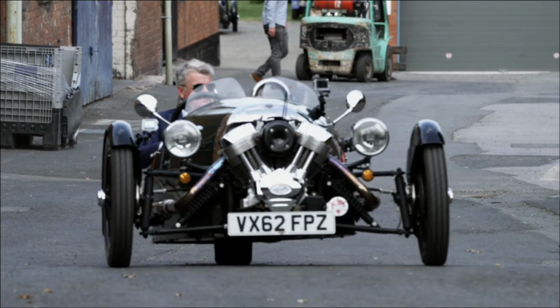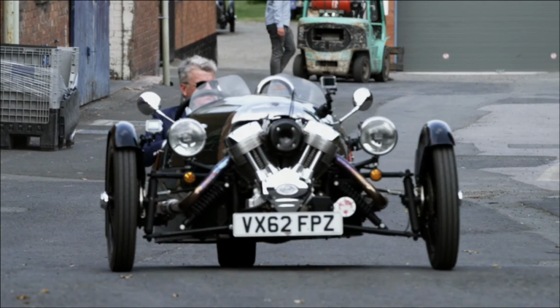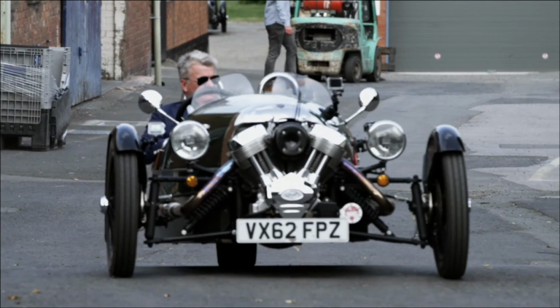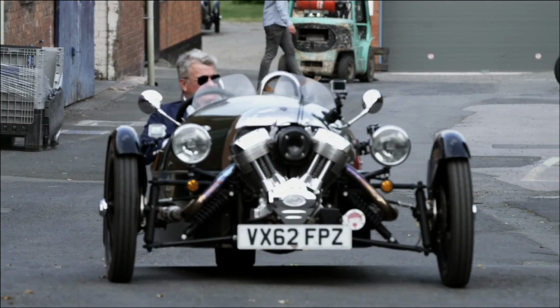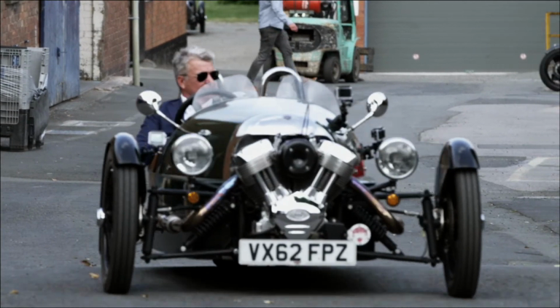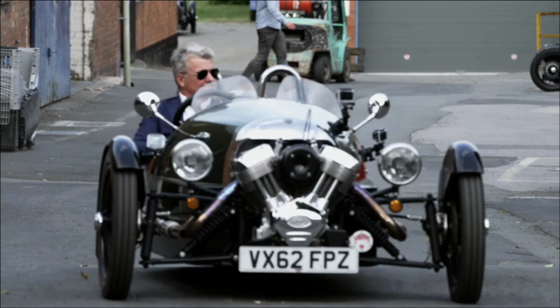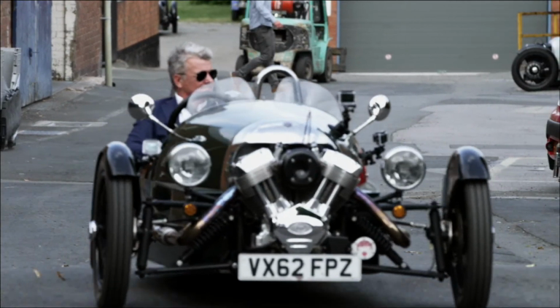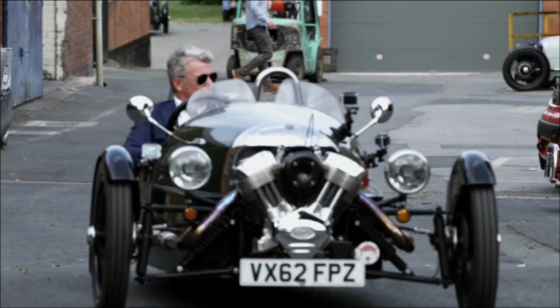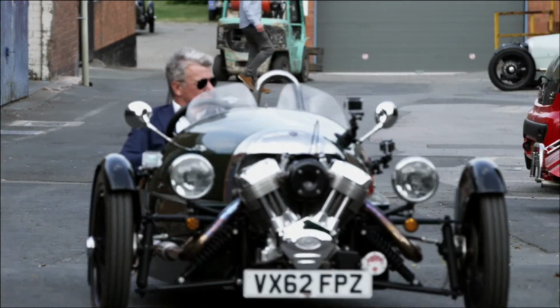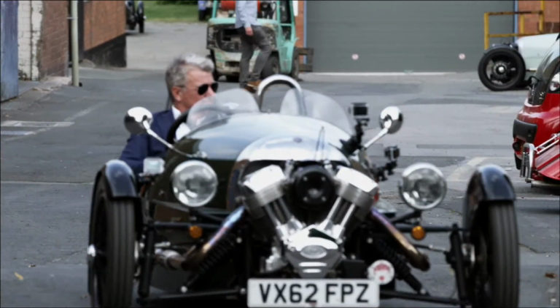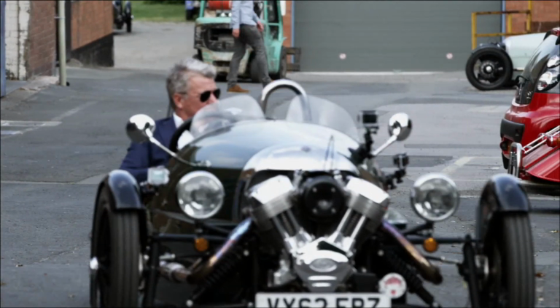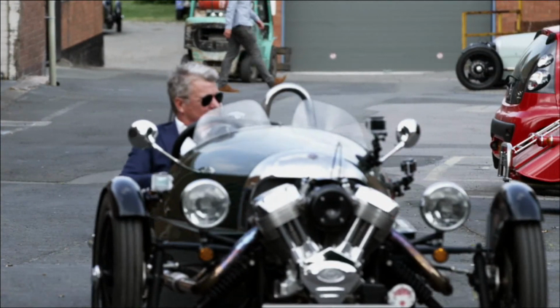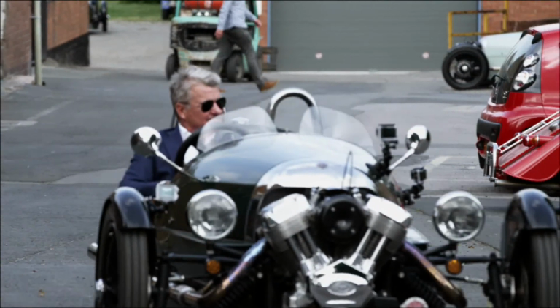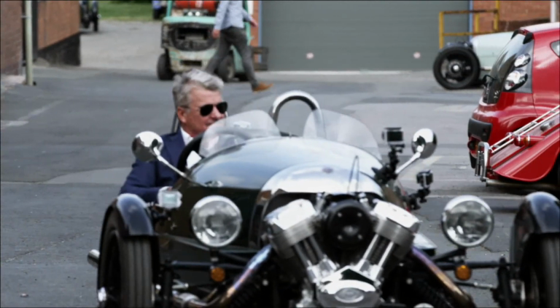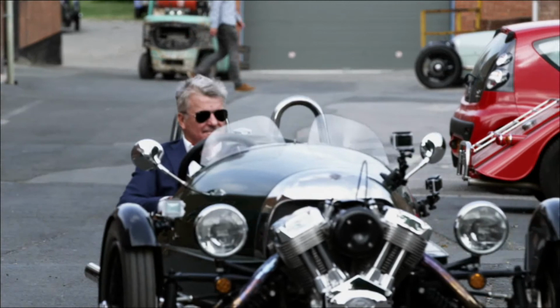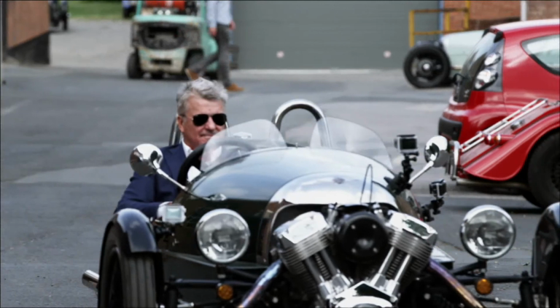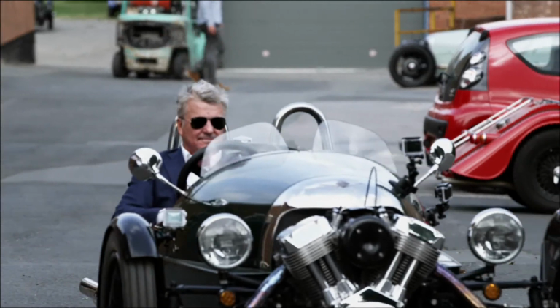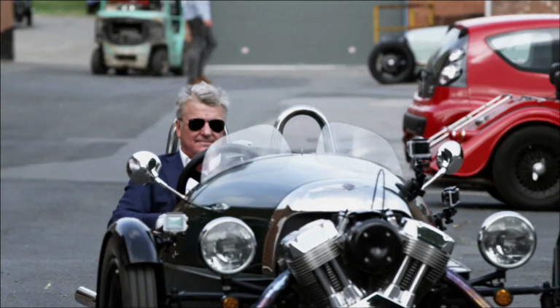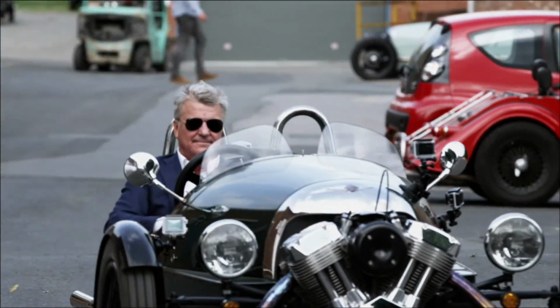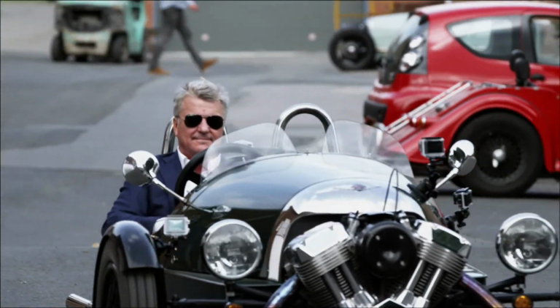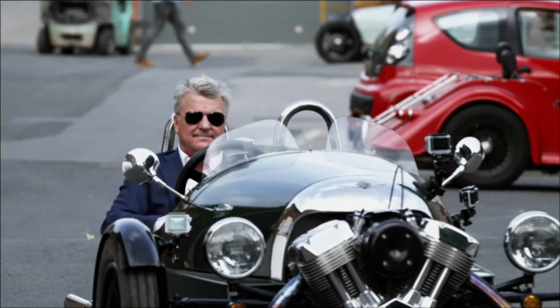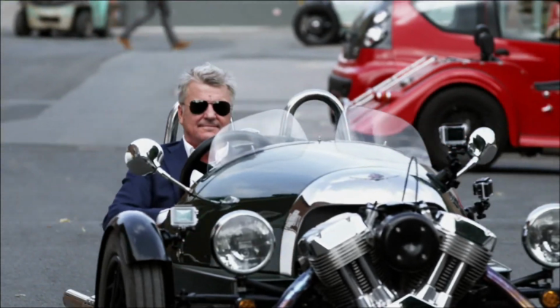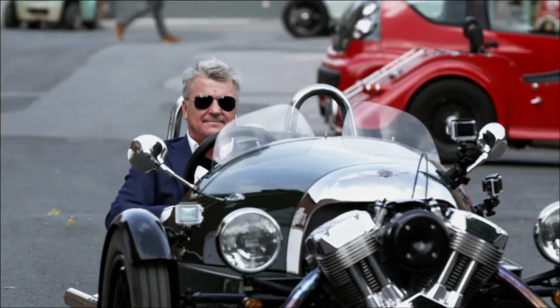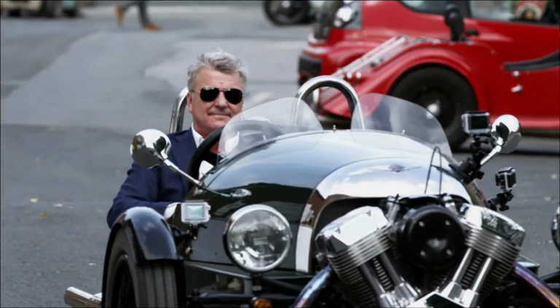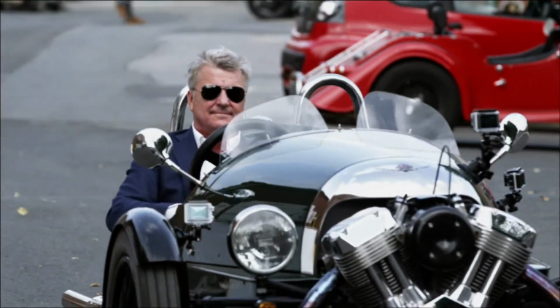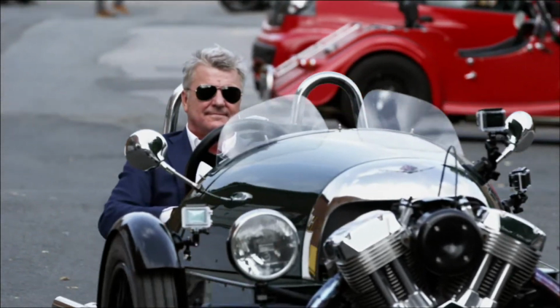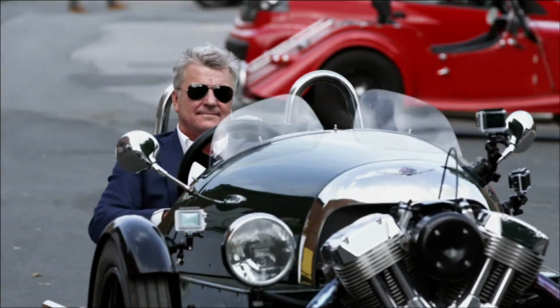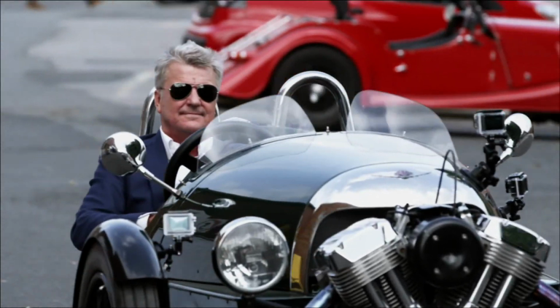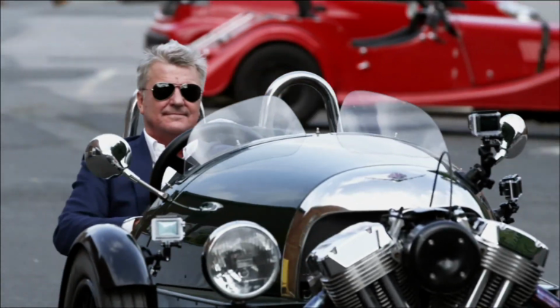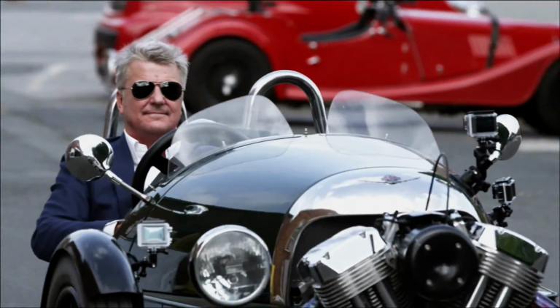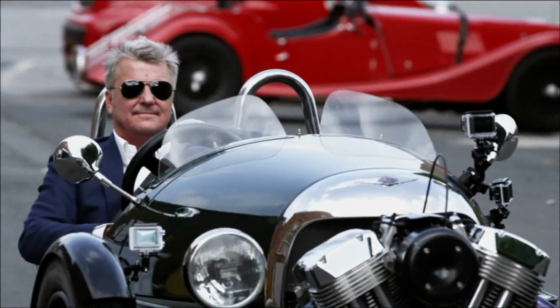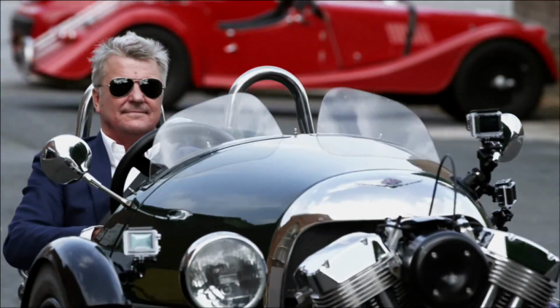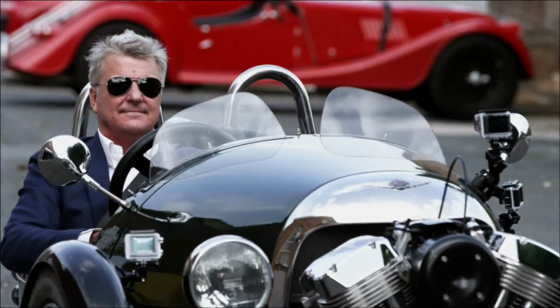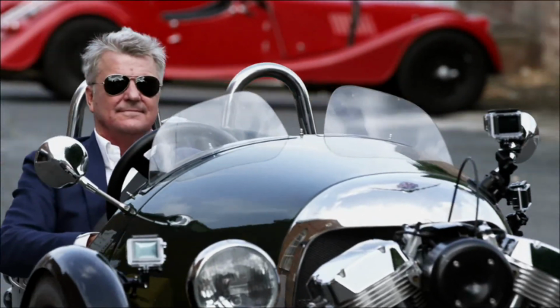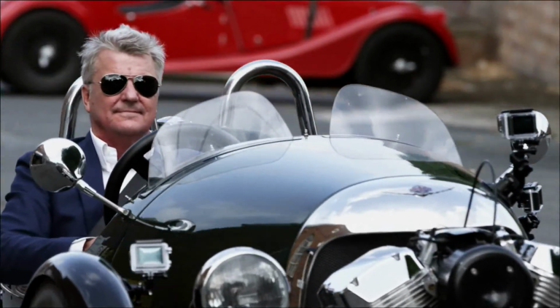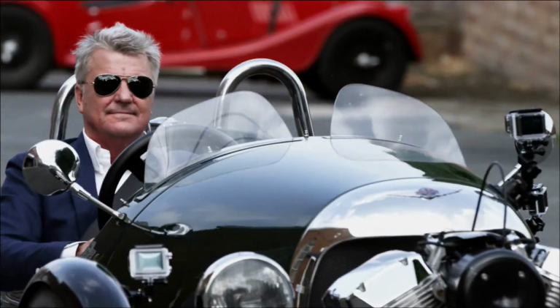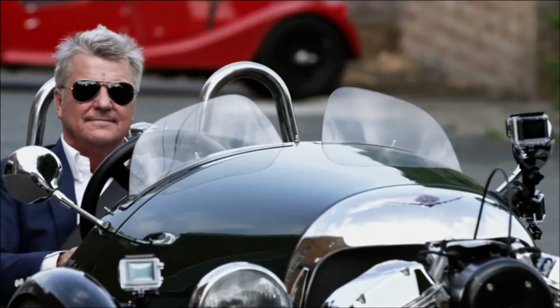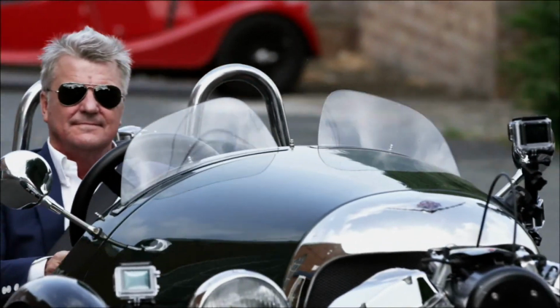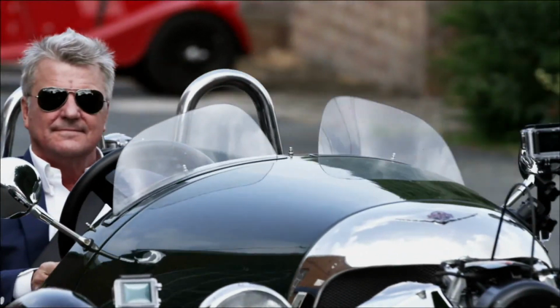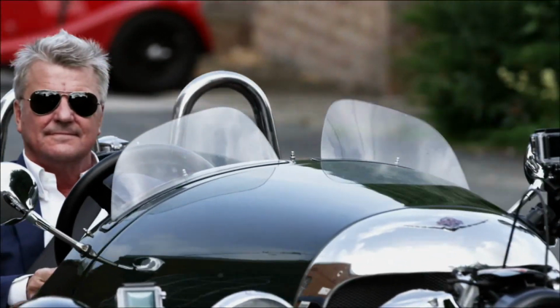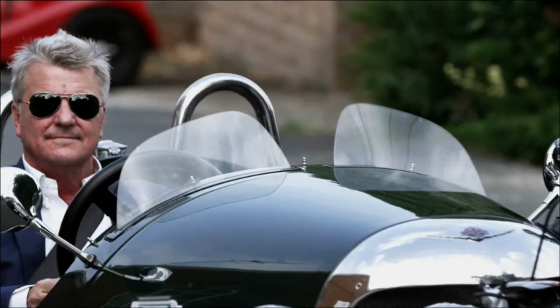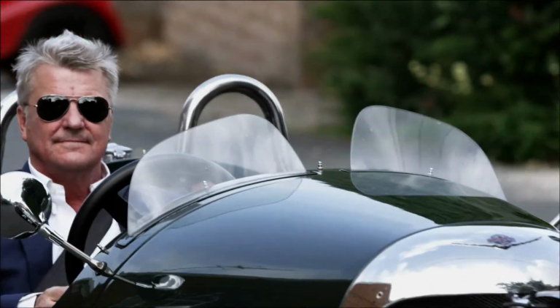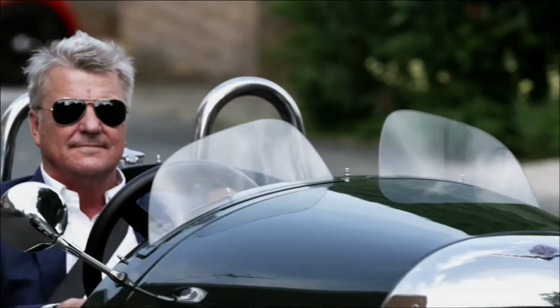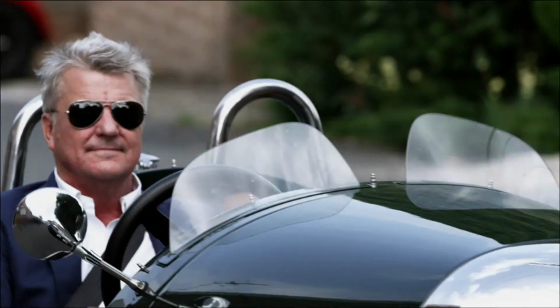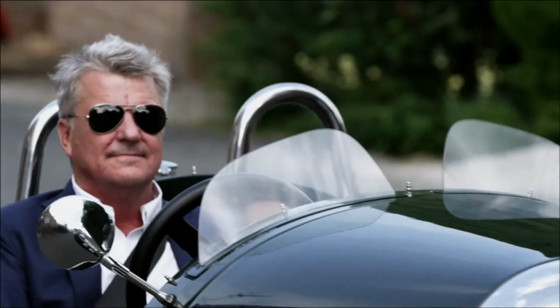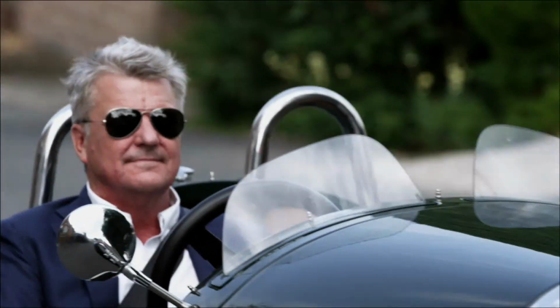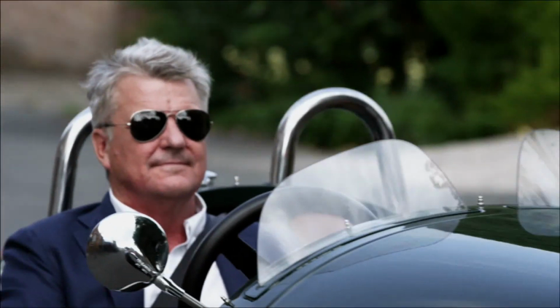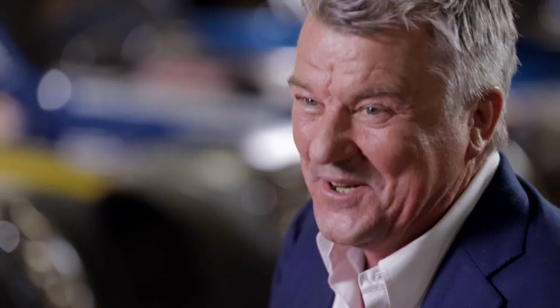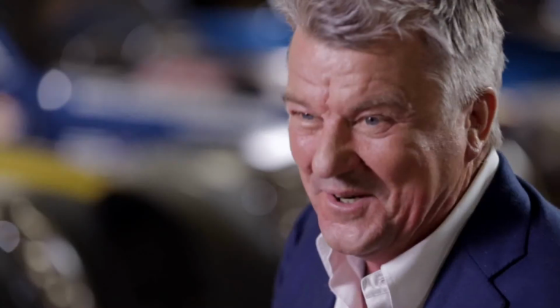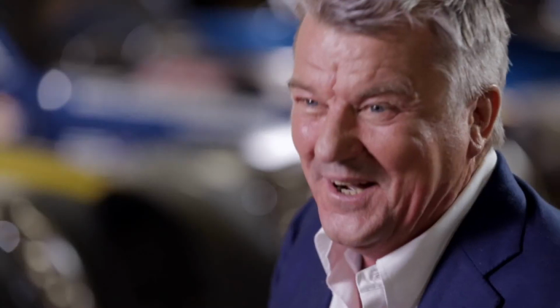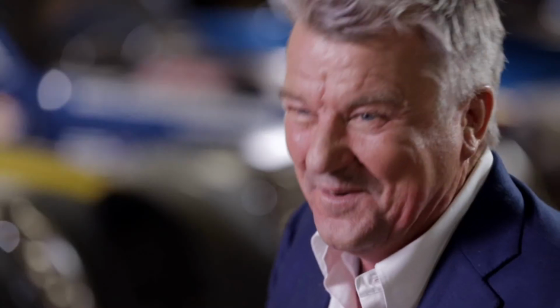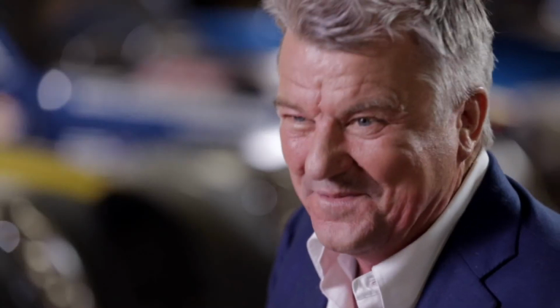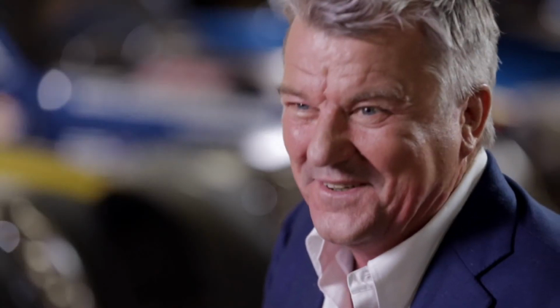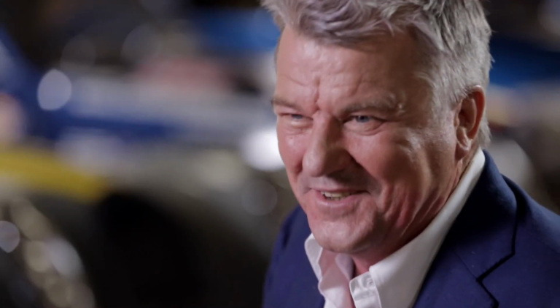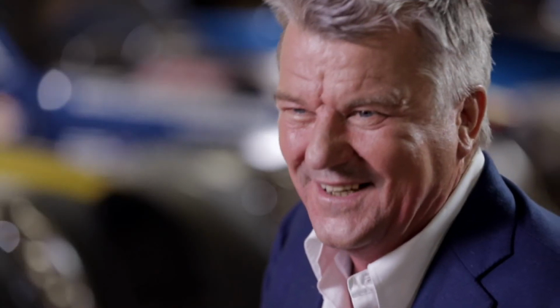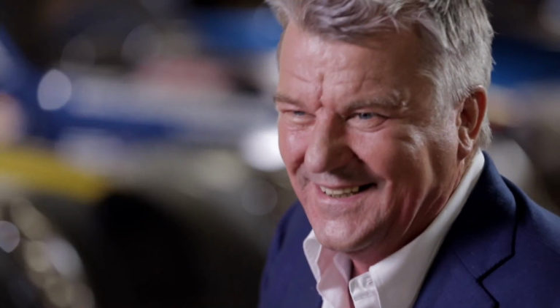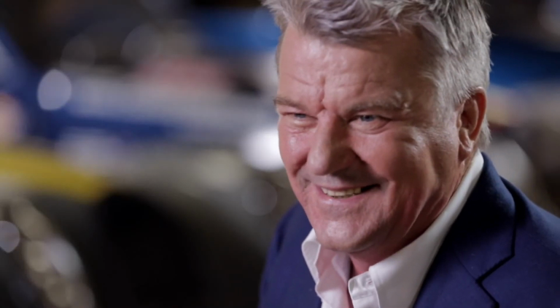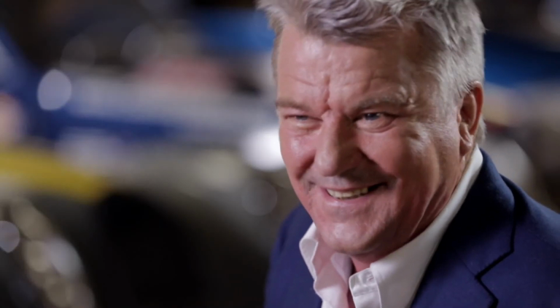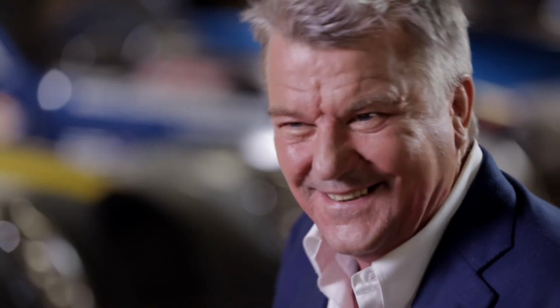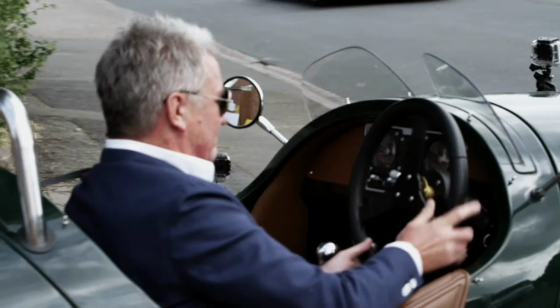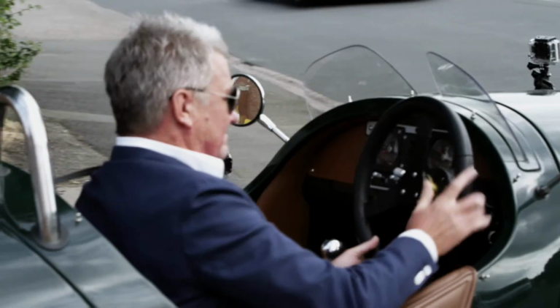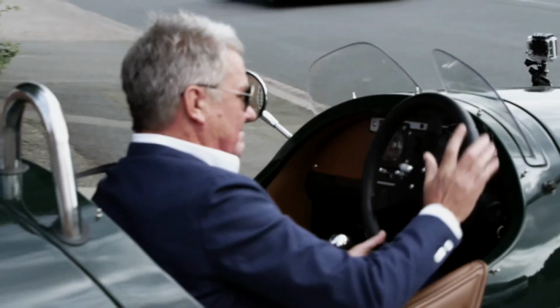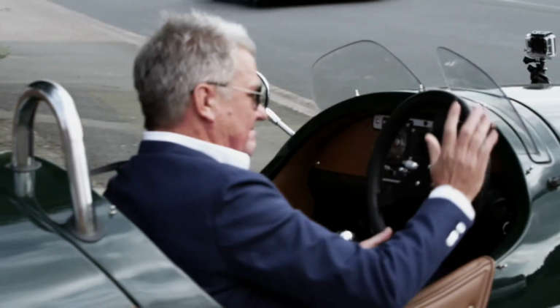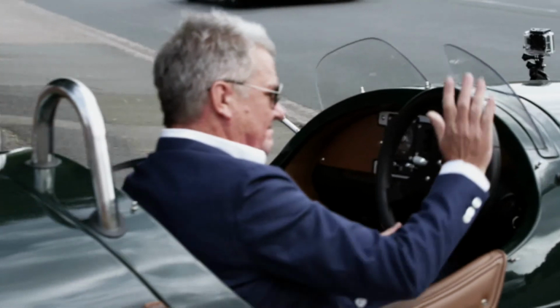I do absolutely adore driving Morgan cars. It does pick you up, it really does.